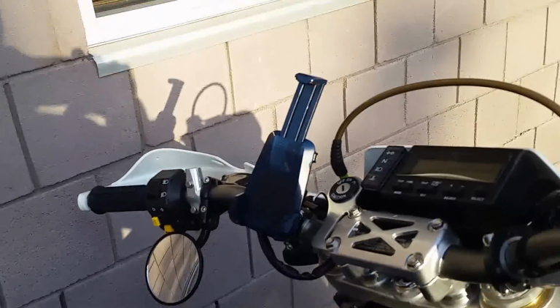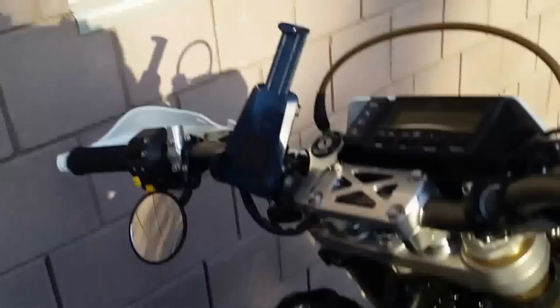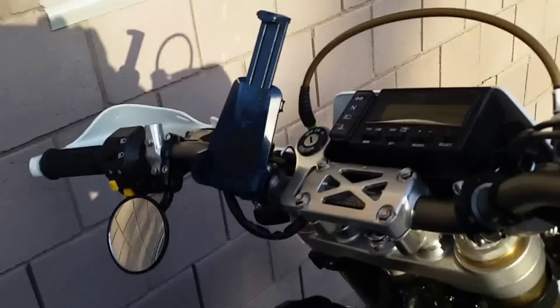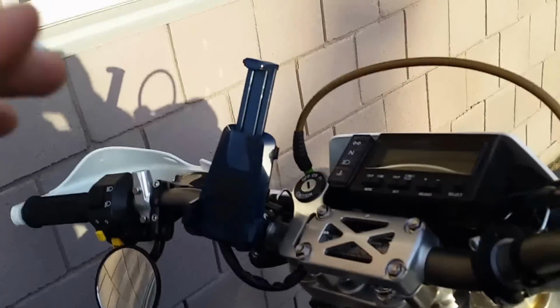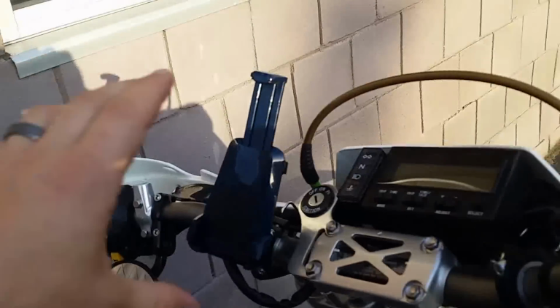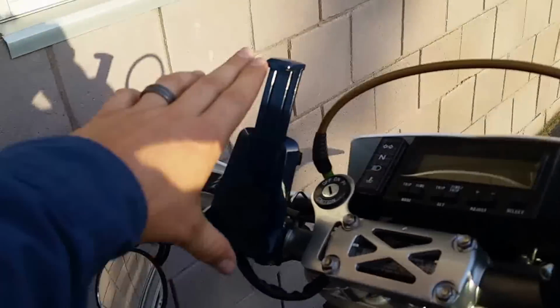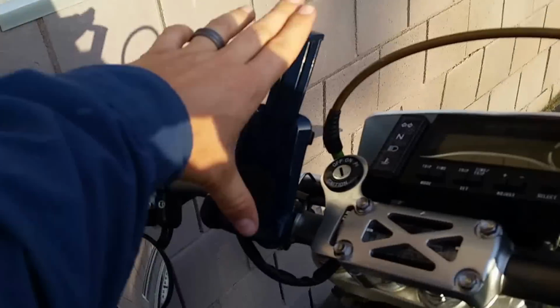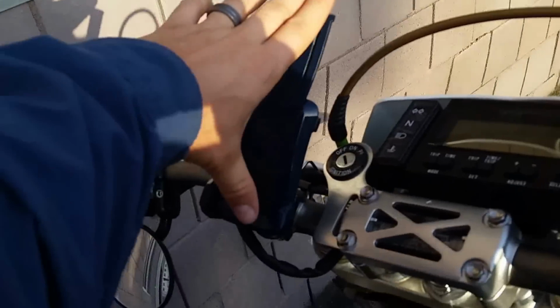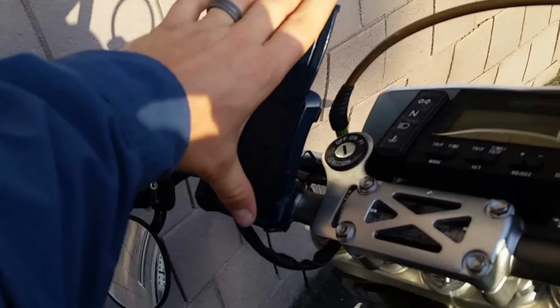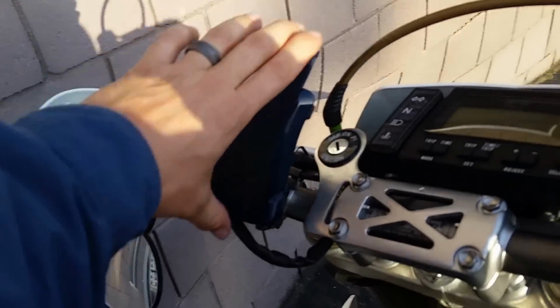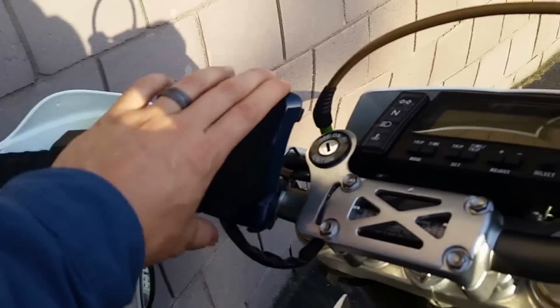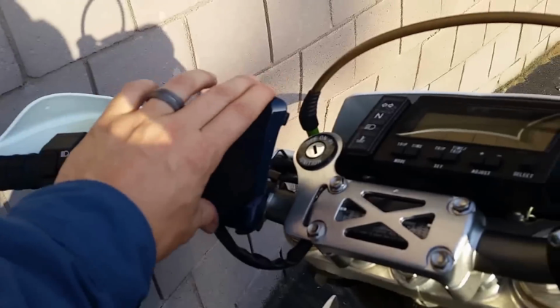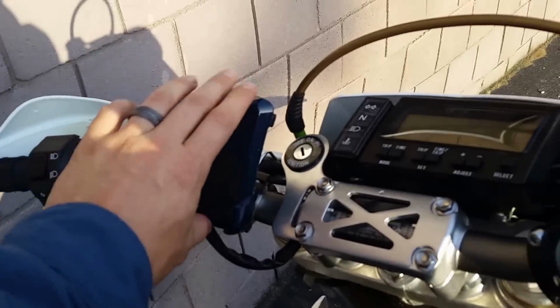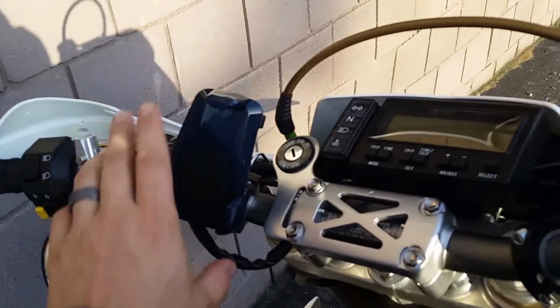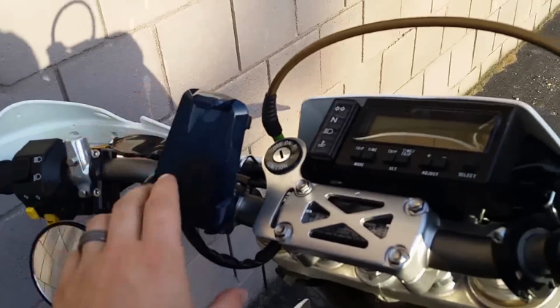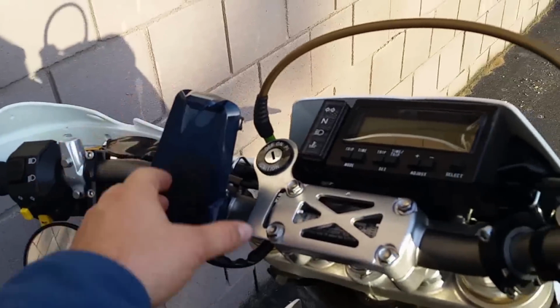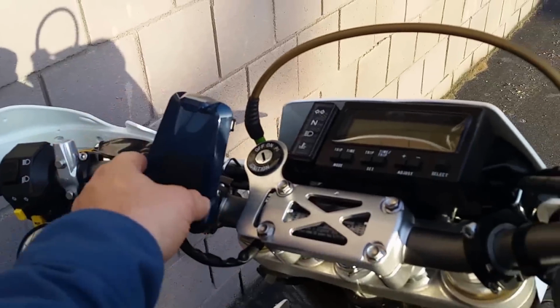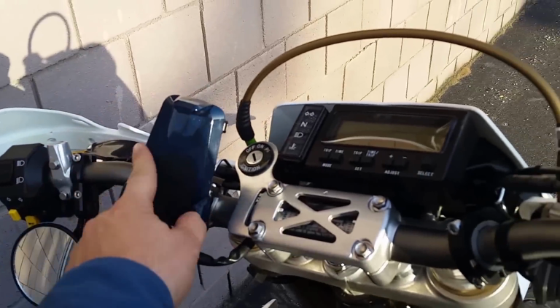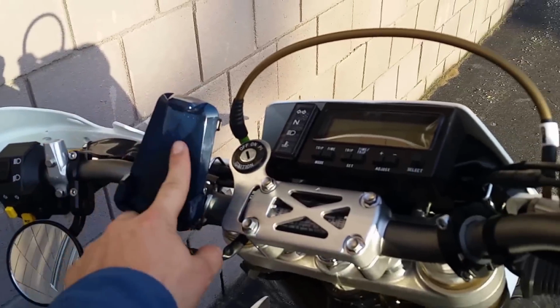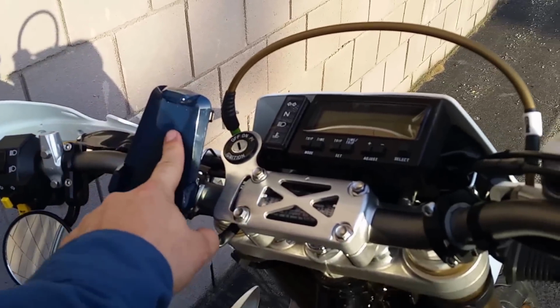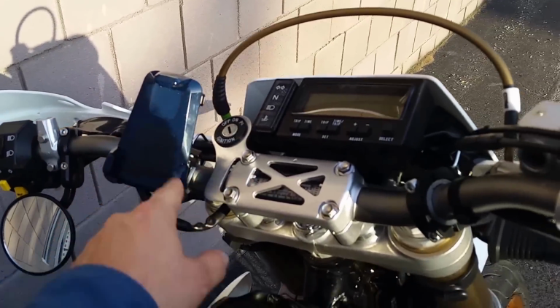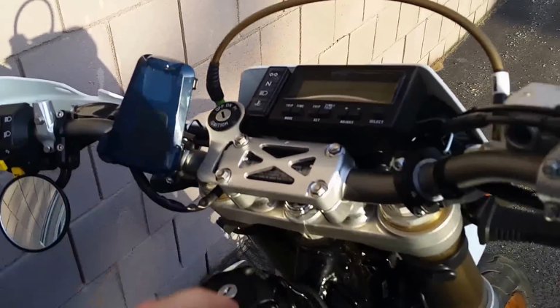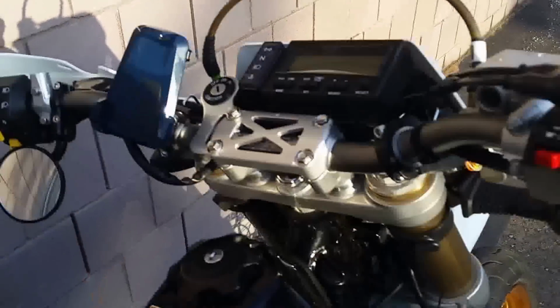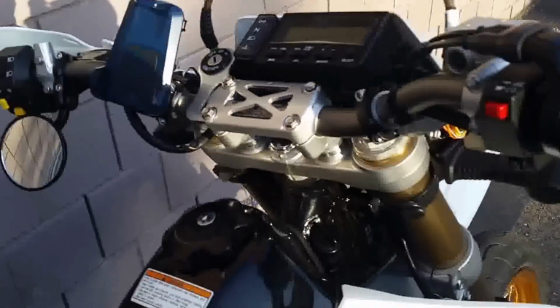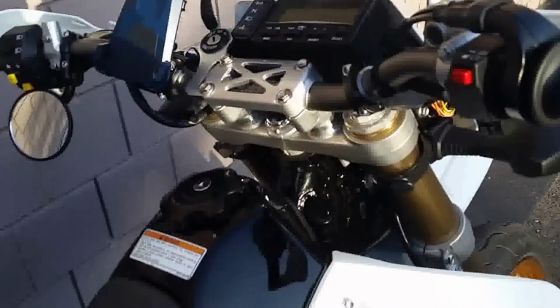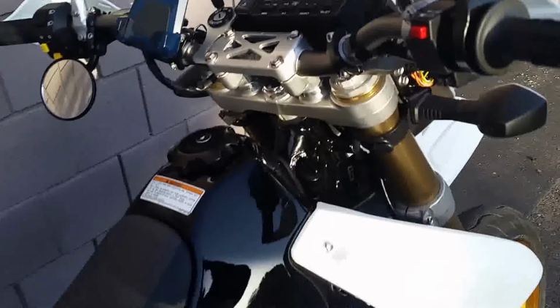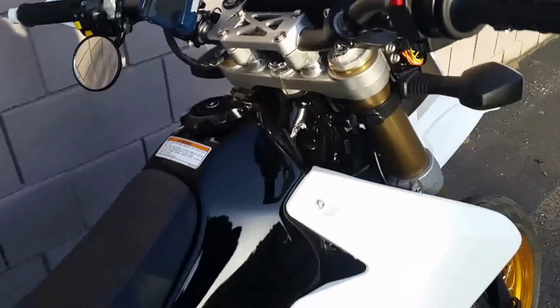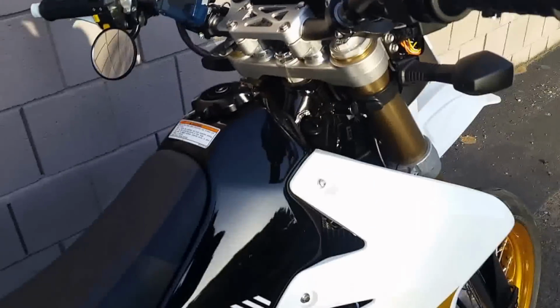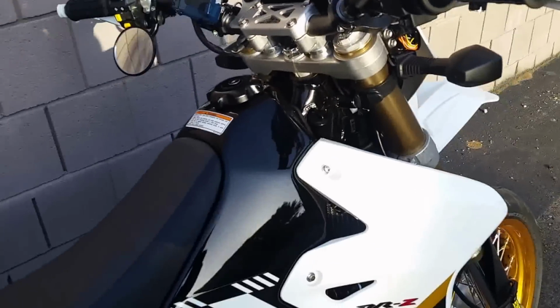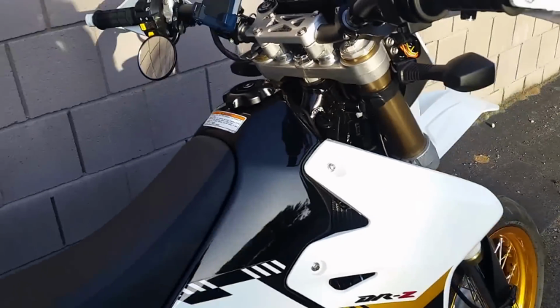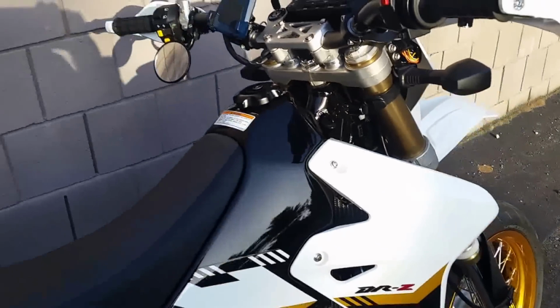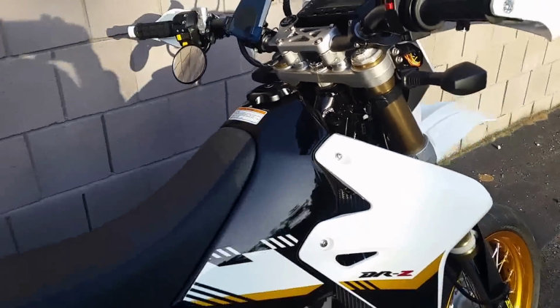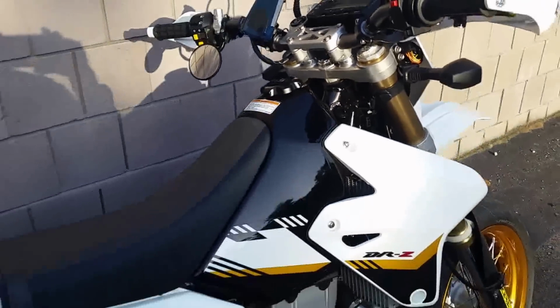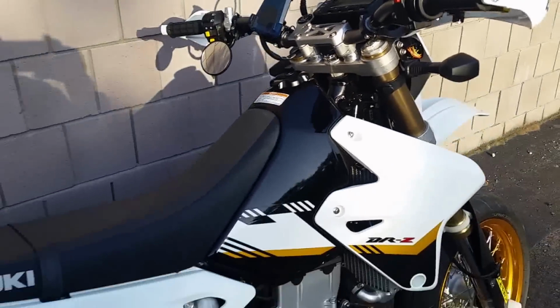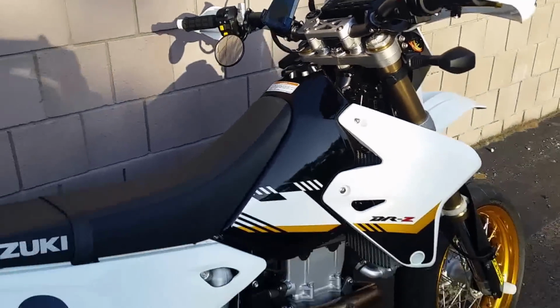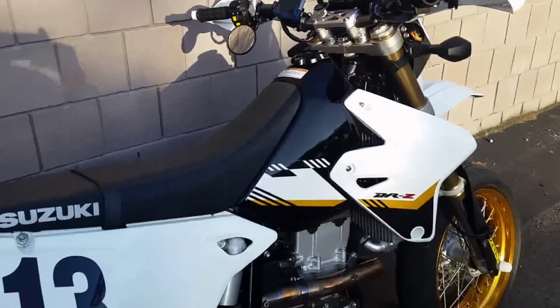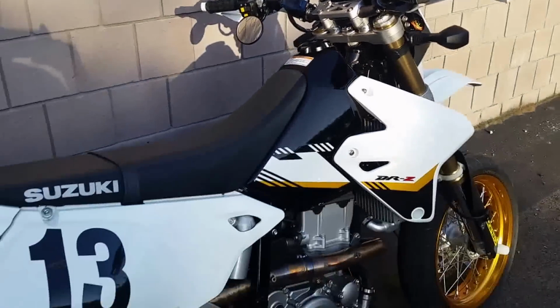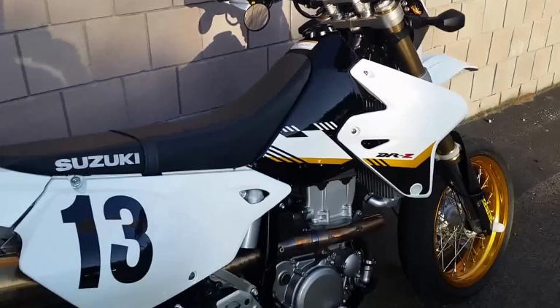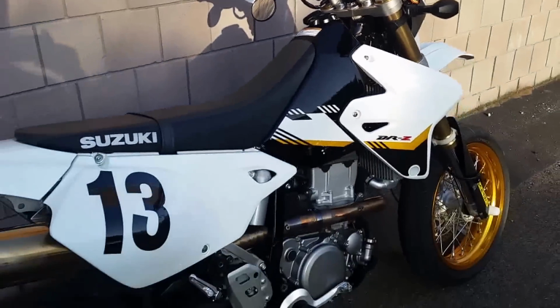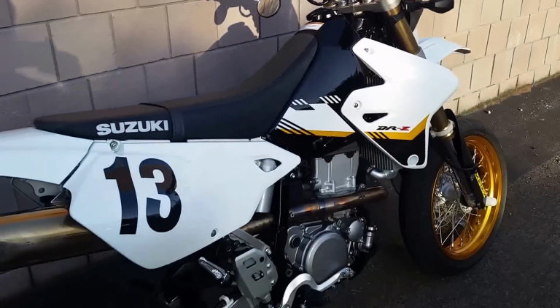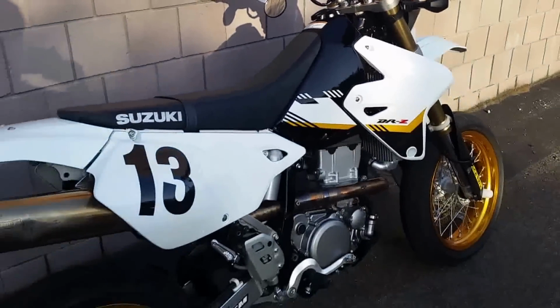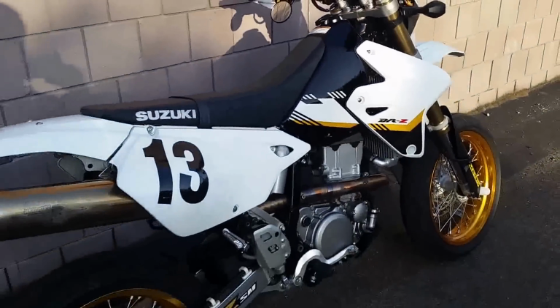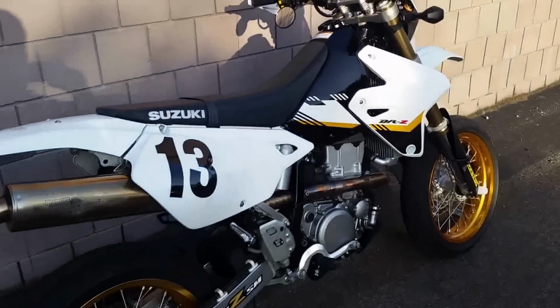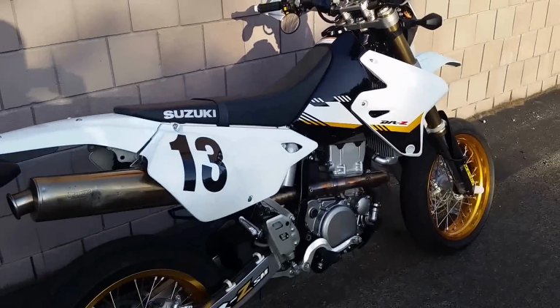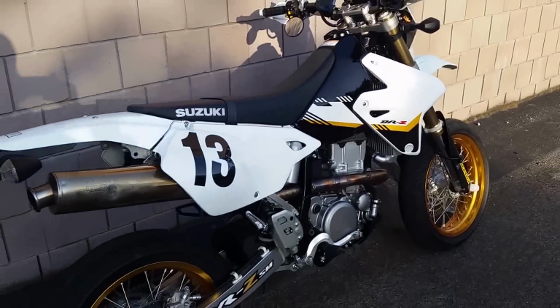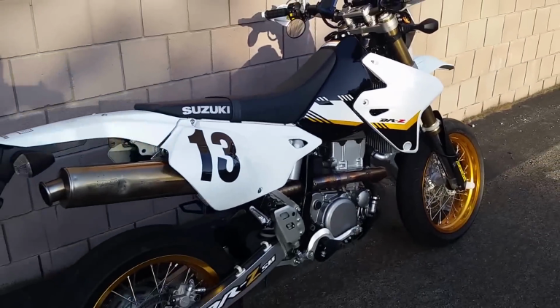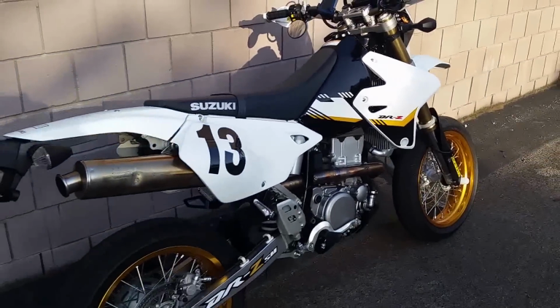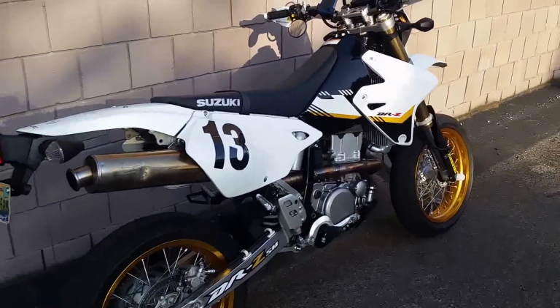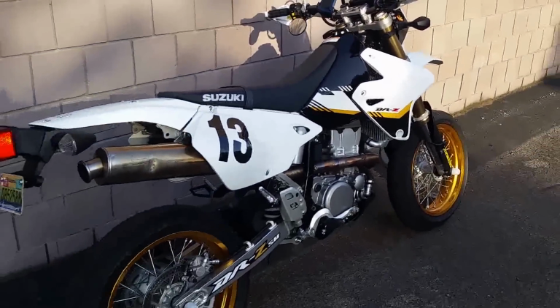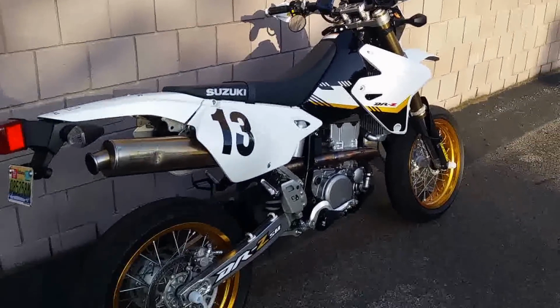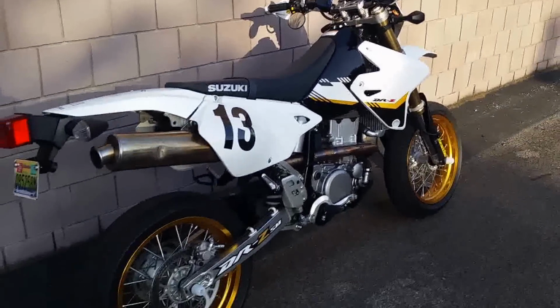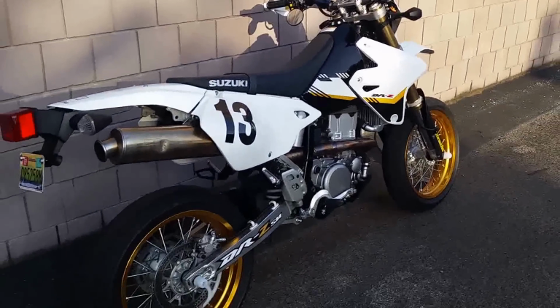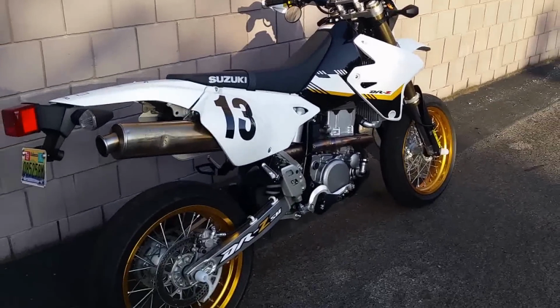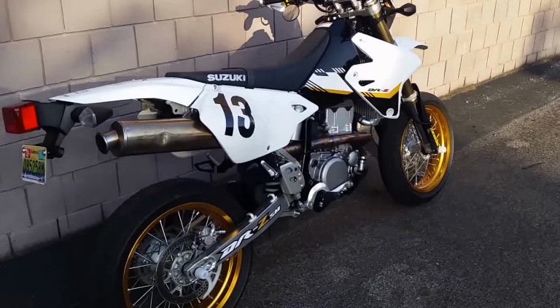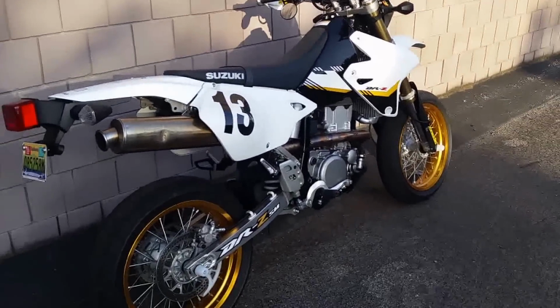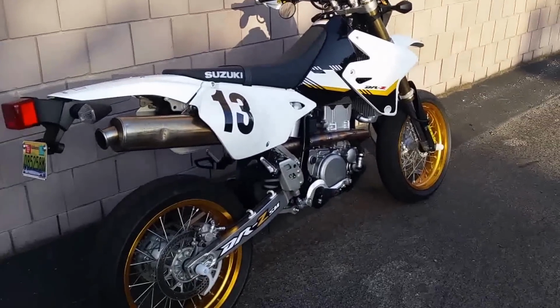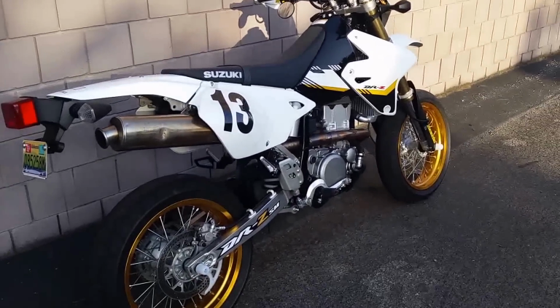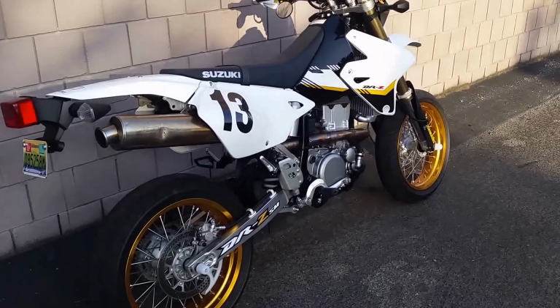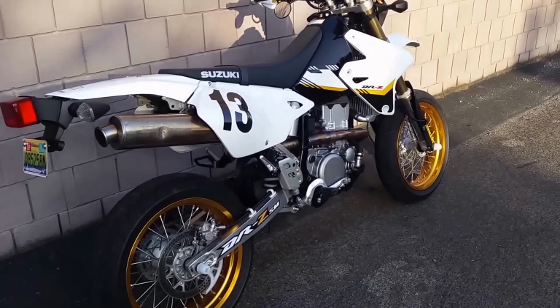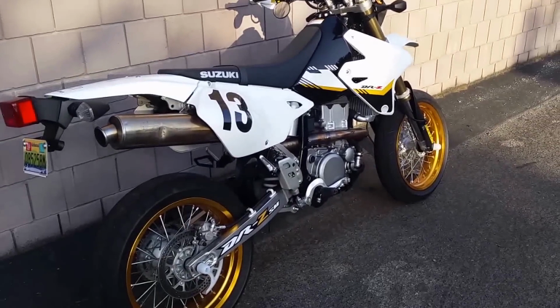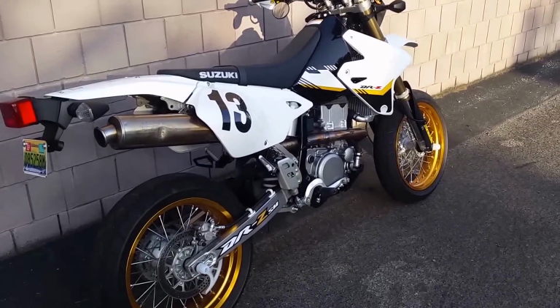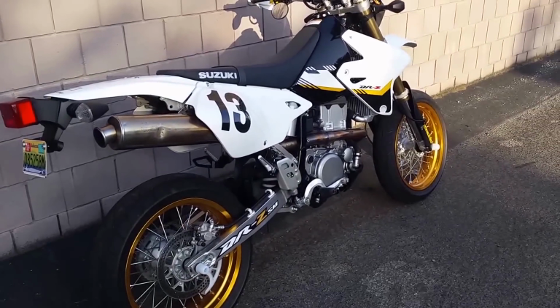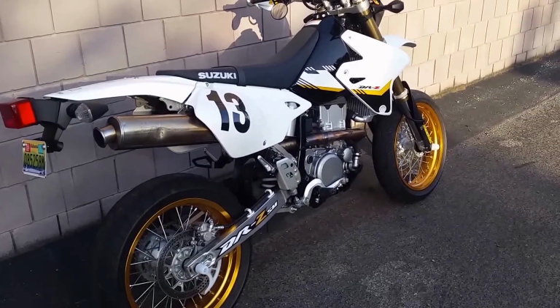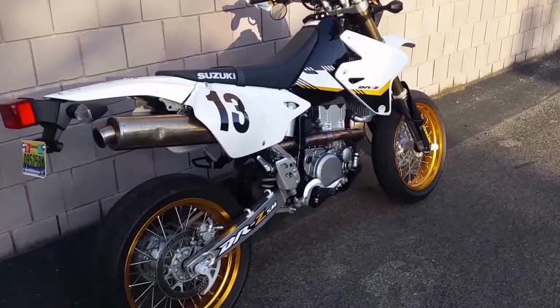Oh, and I got this little cell phone holder, which works really well. So there it is — fear the brap.